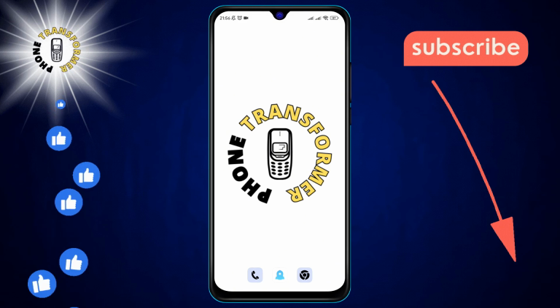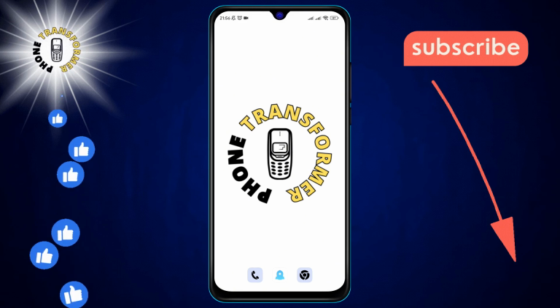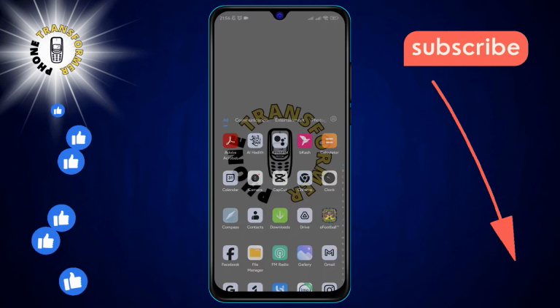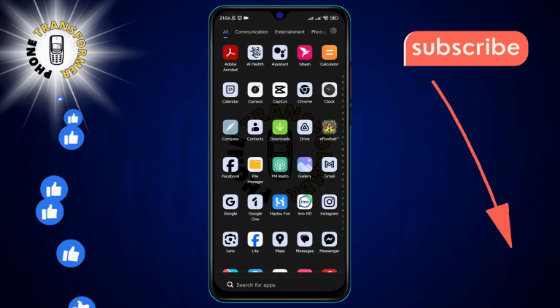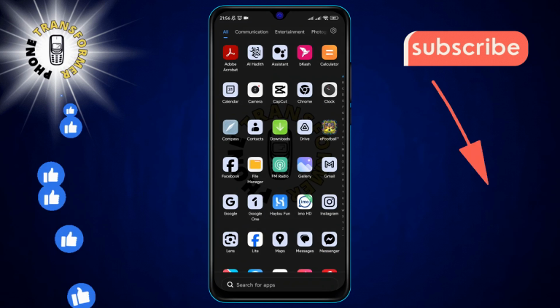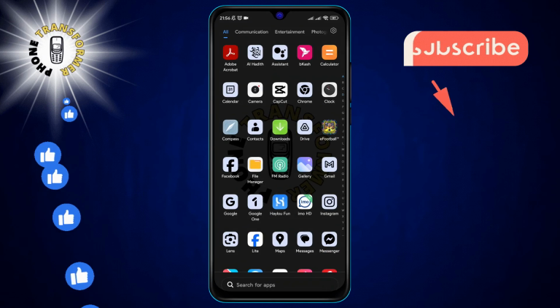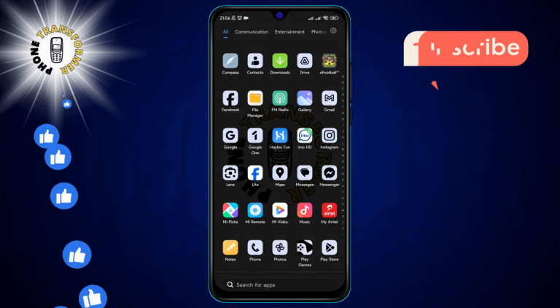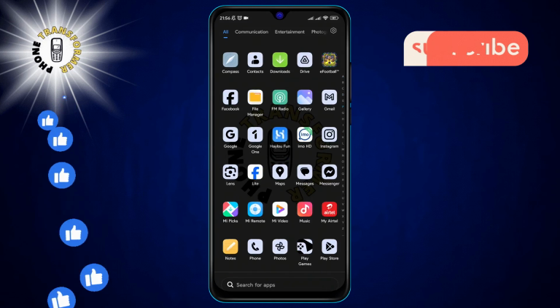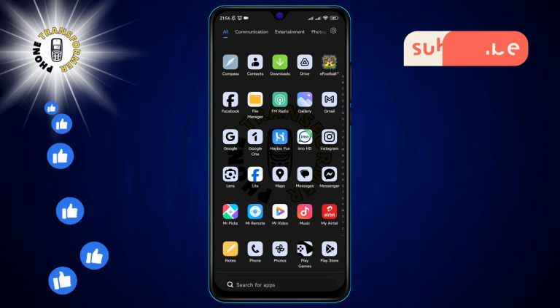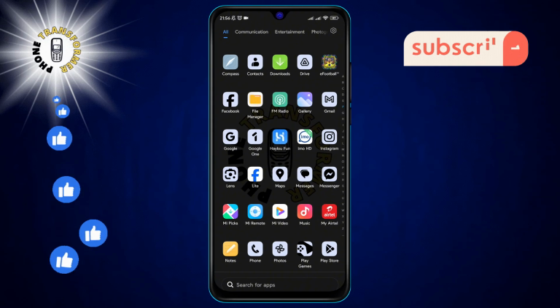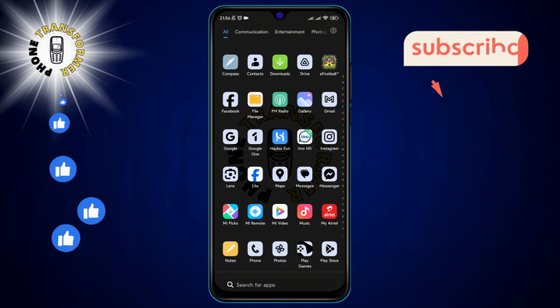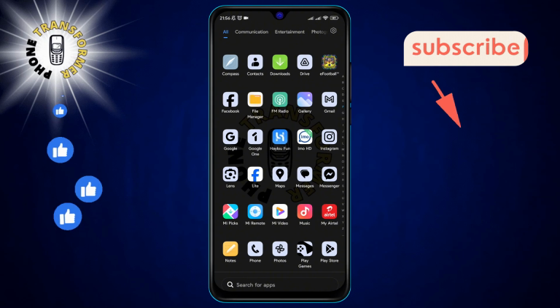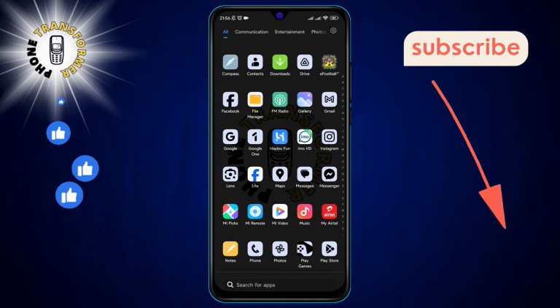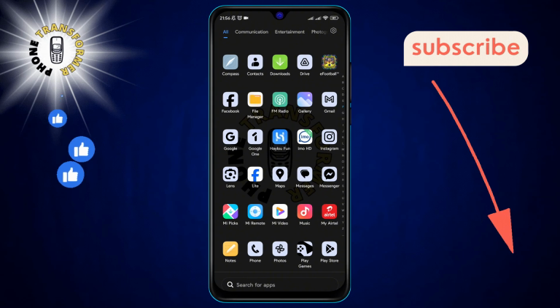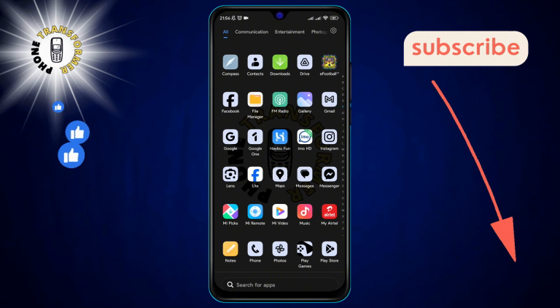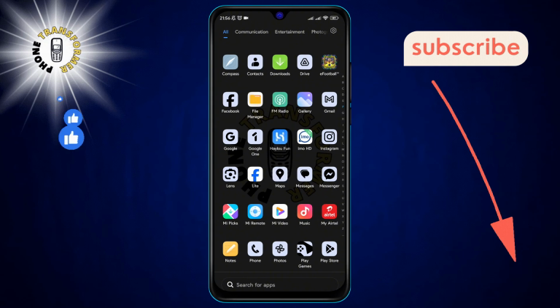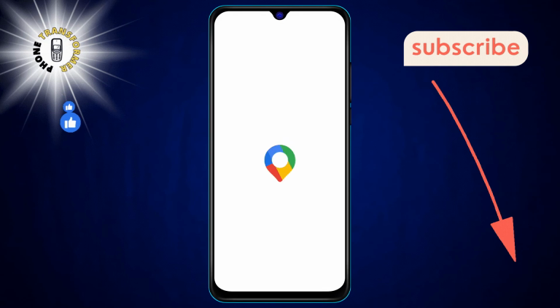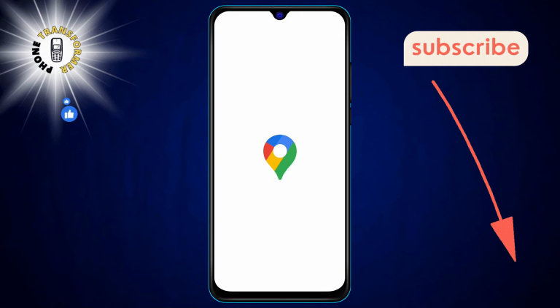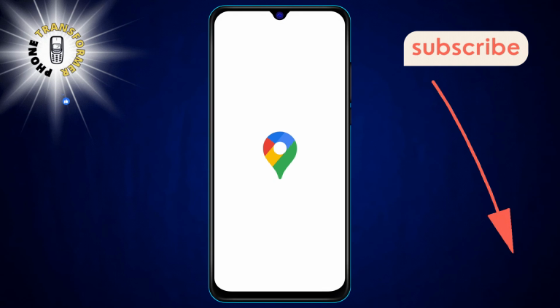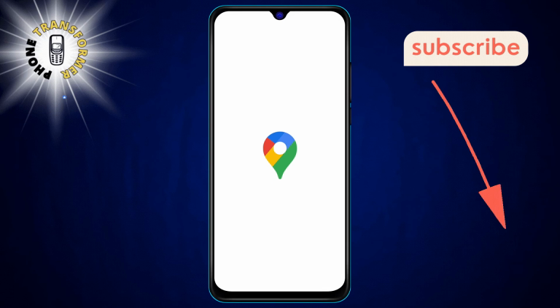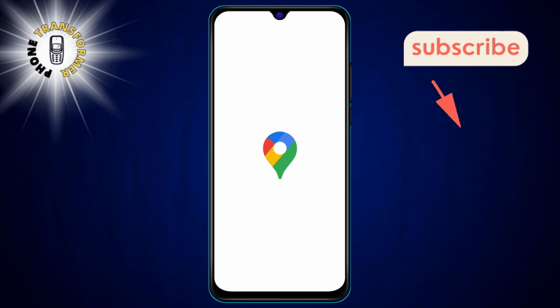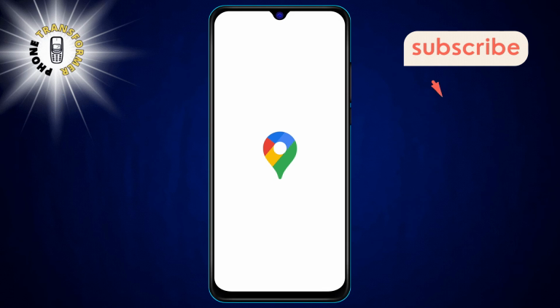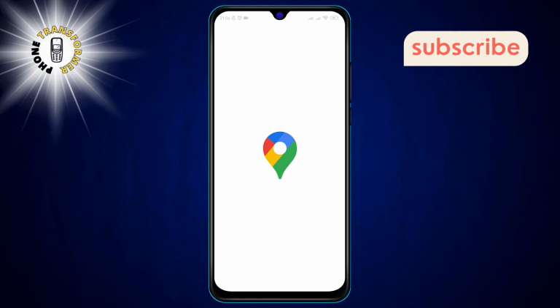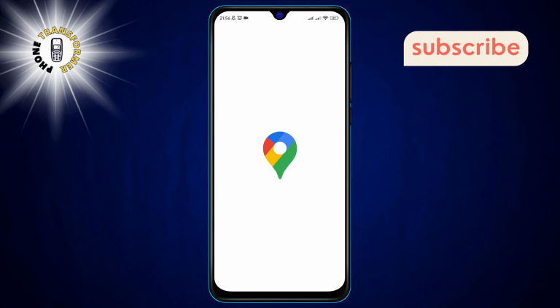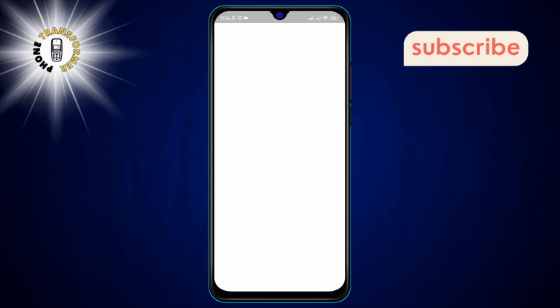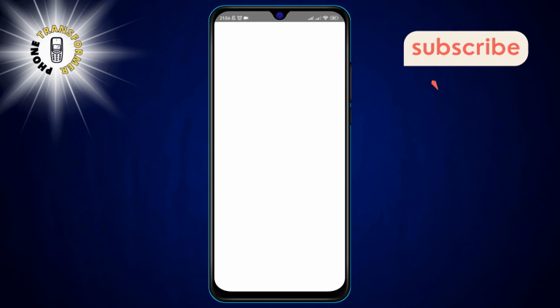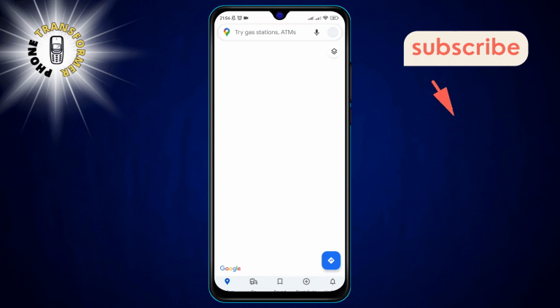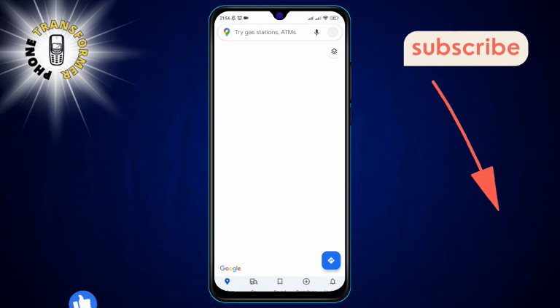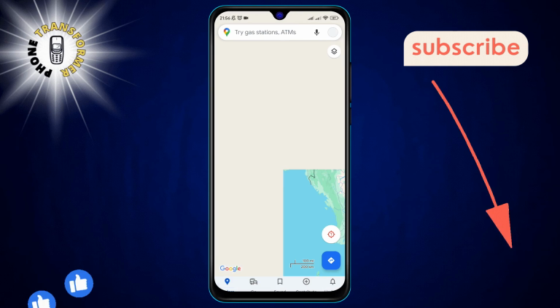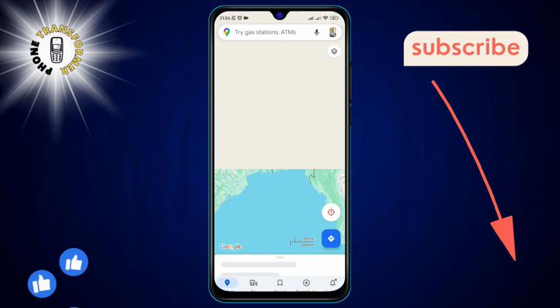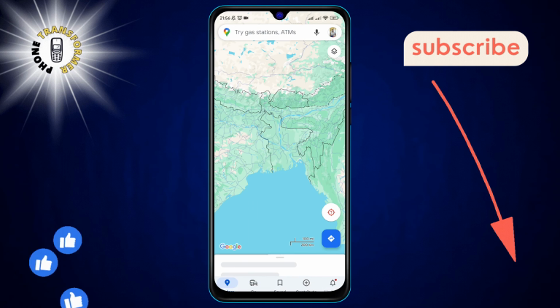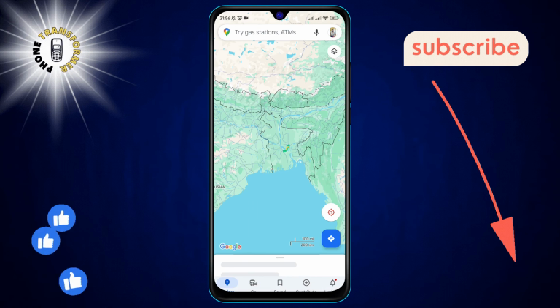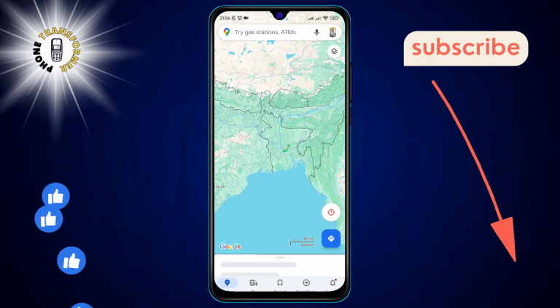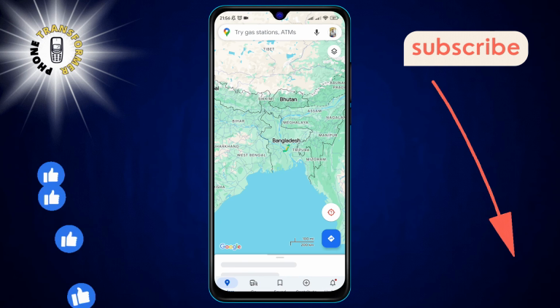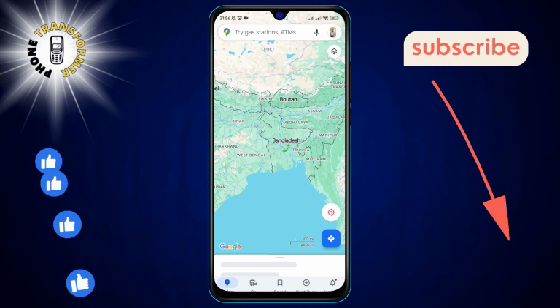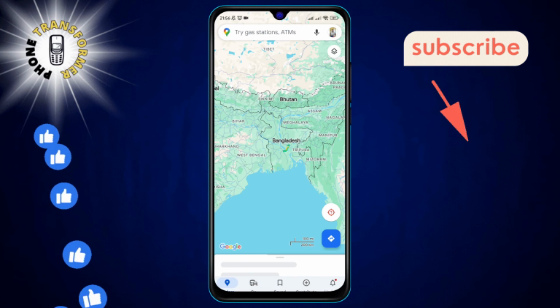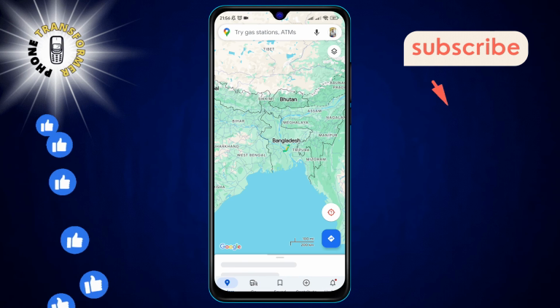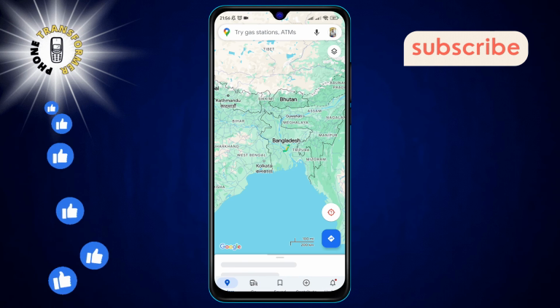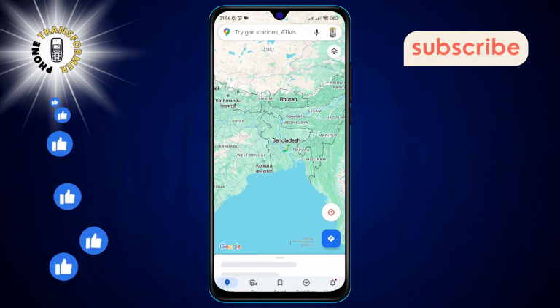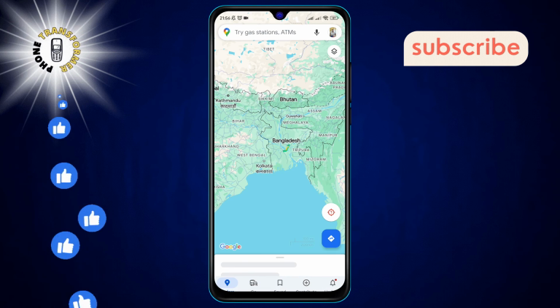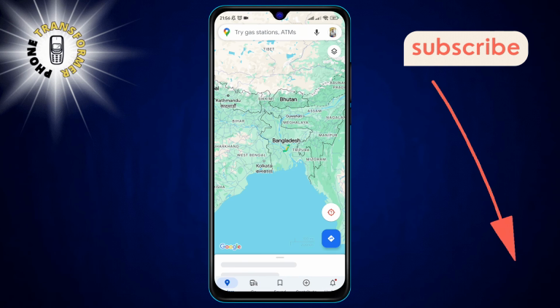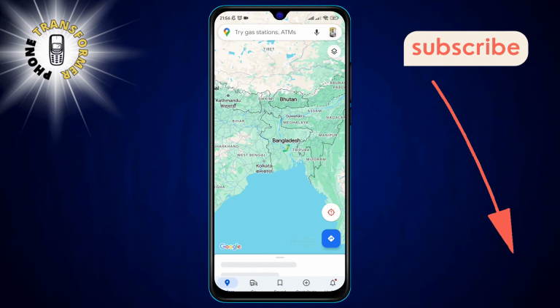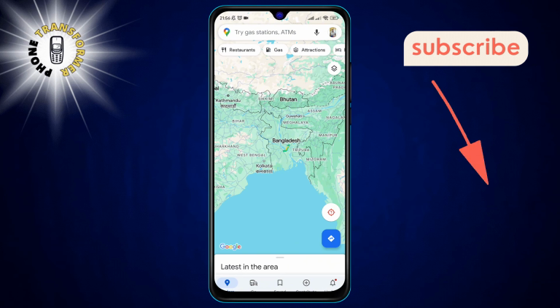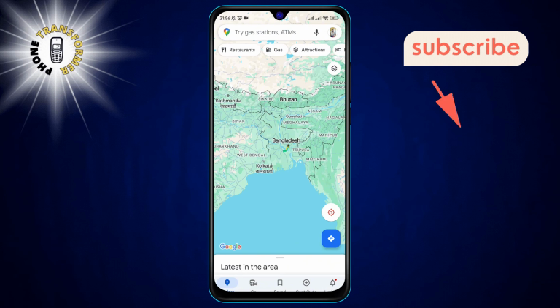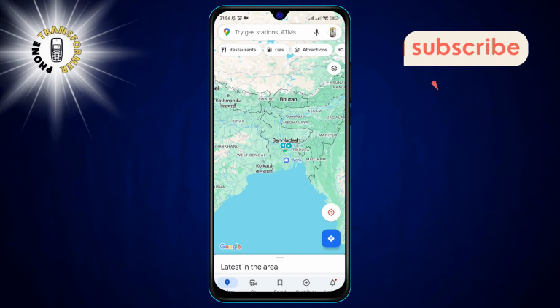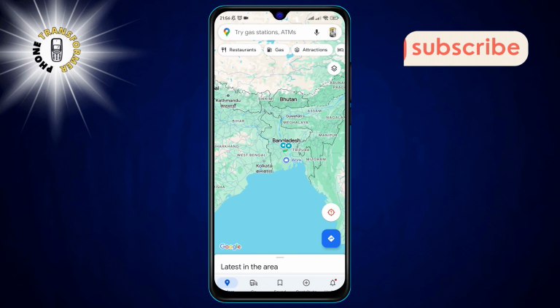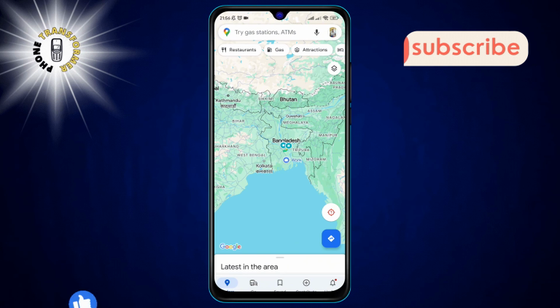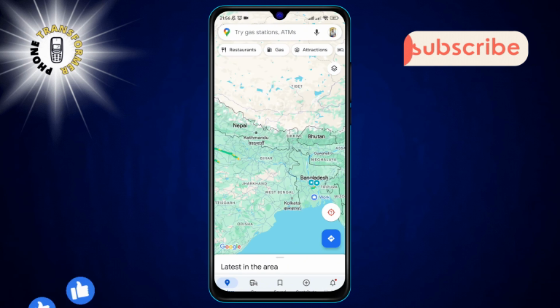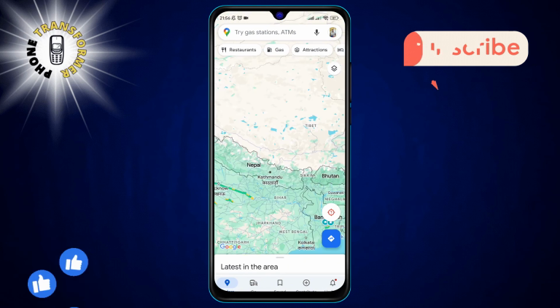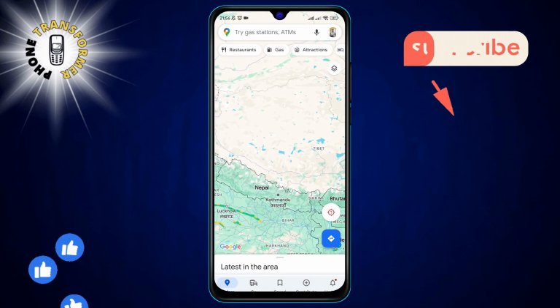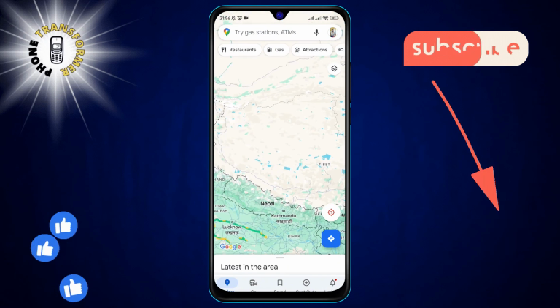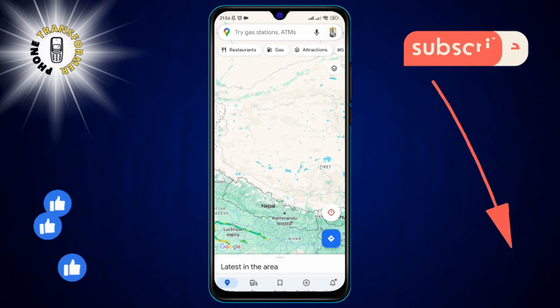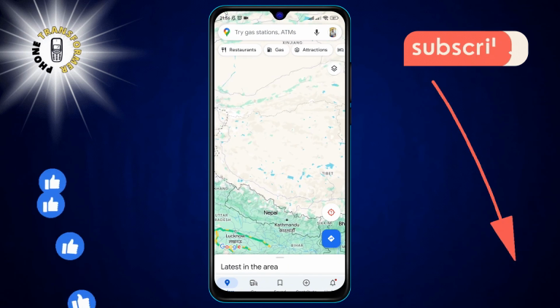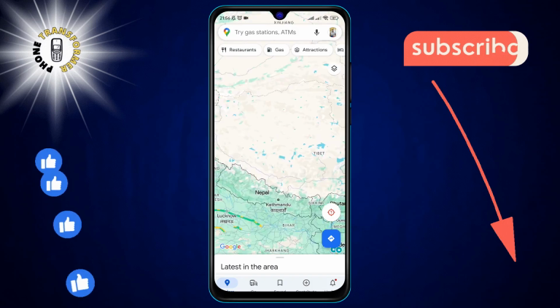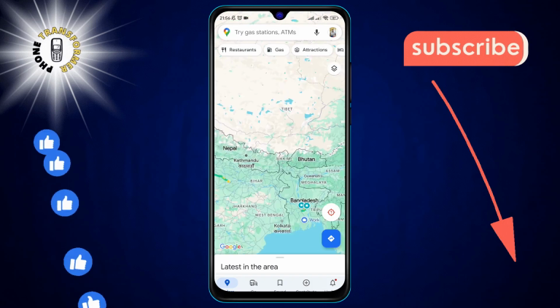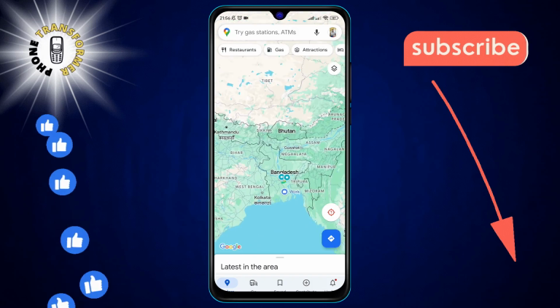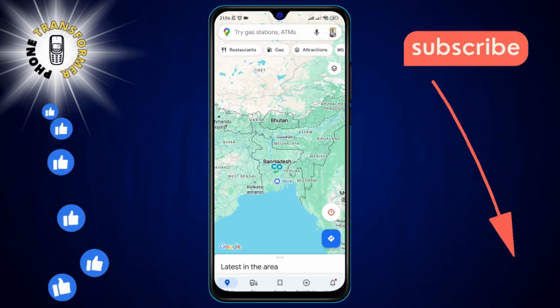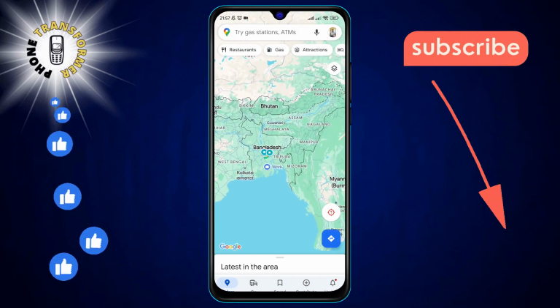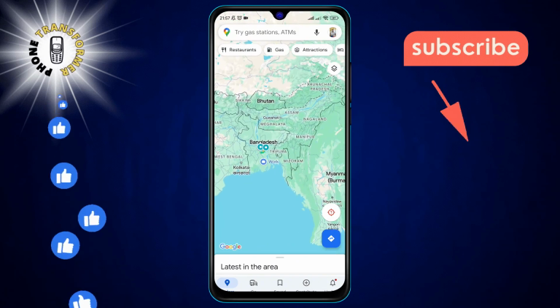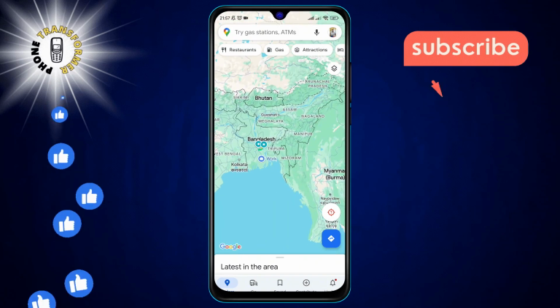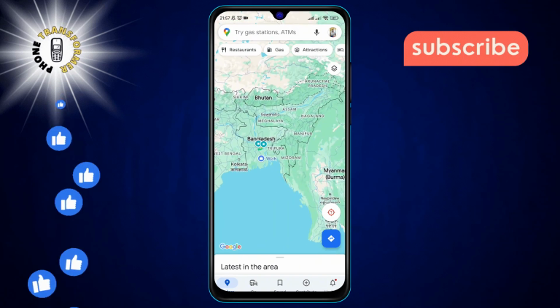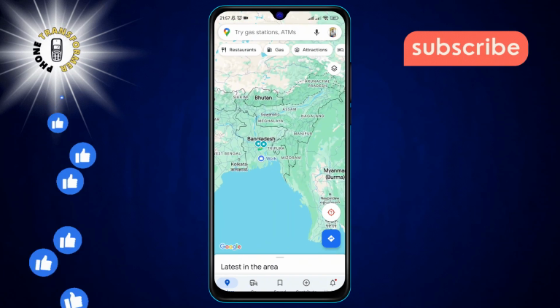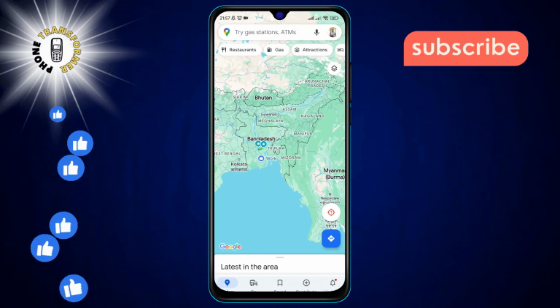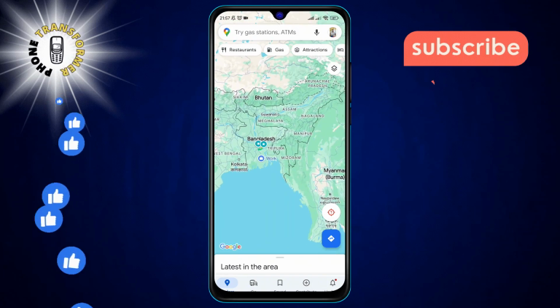Step 1: Begin by opening Google Maps on your device. This is your gateway to finding and managing locations.